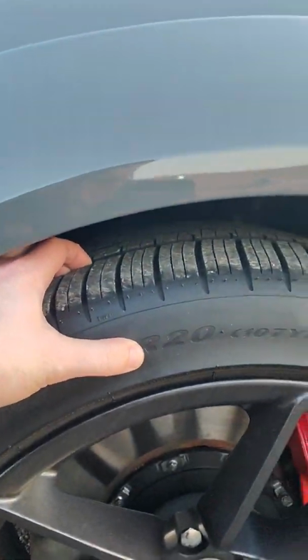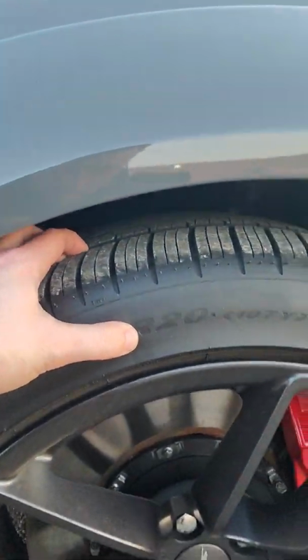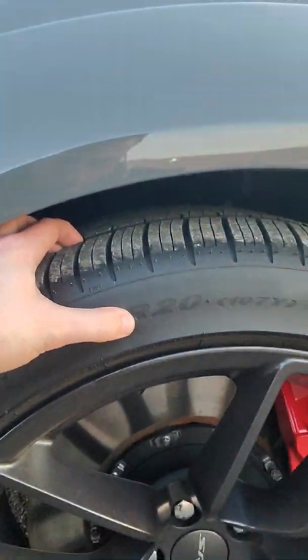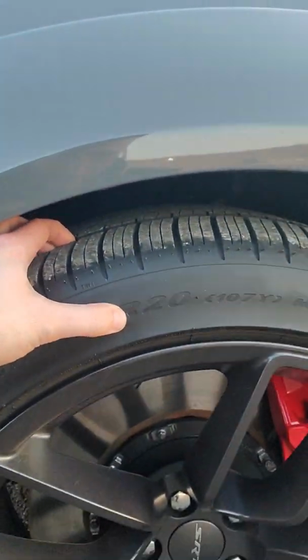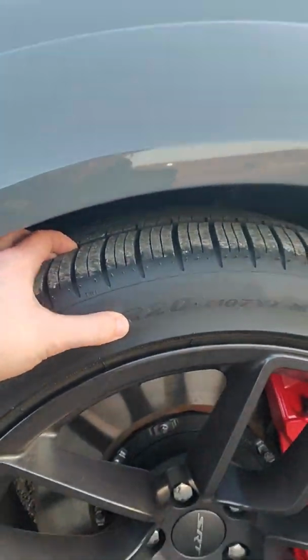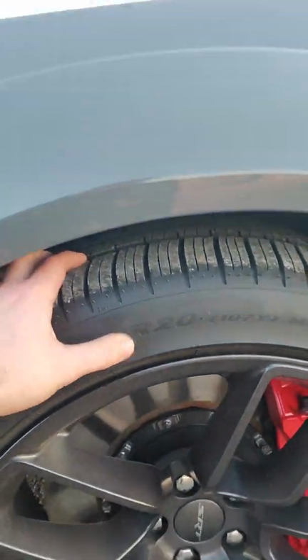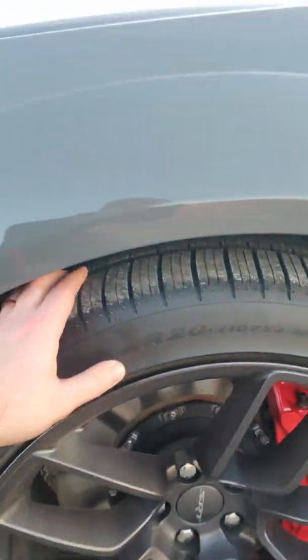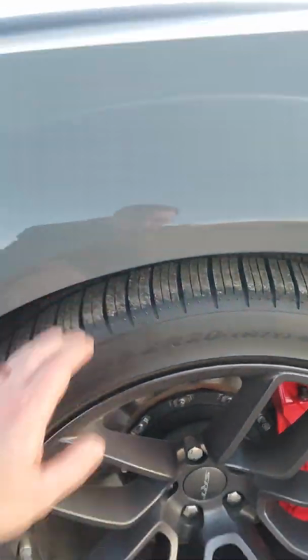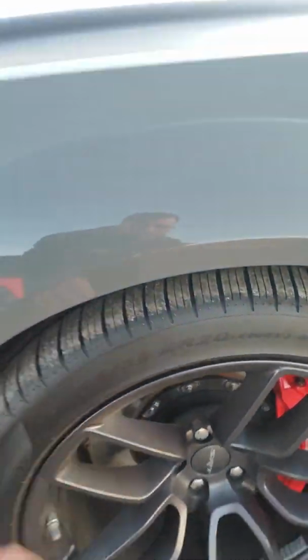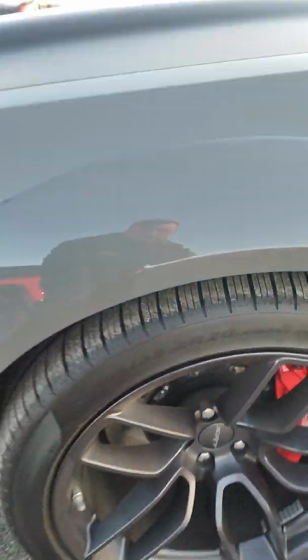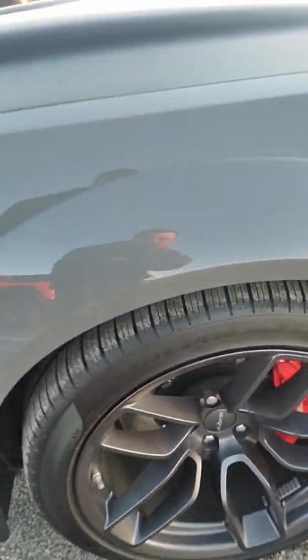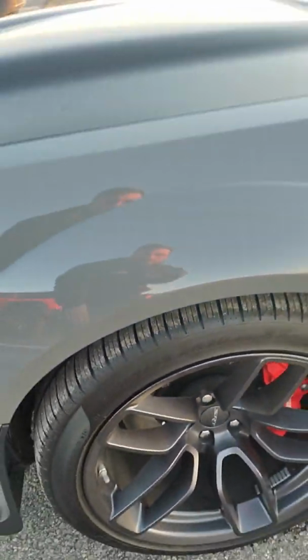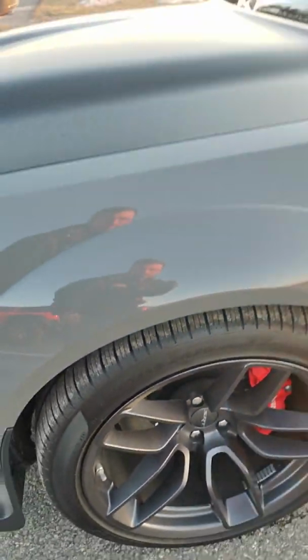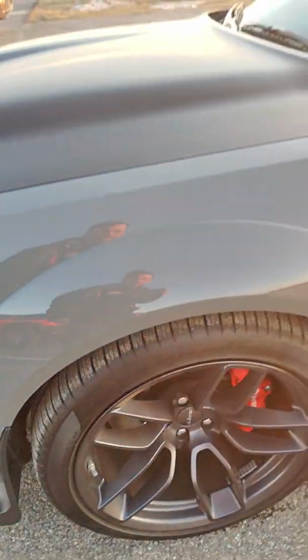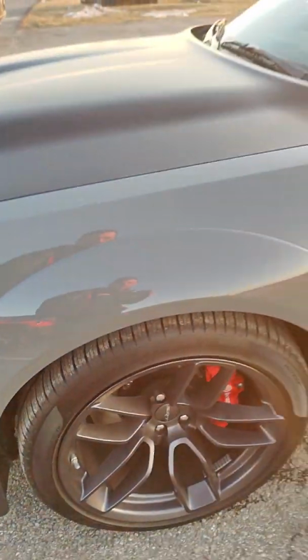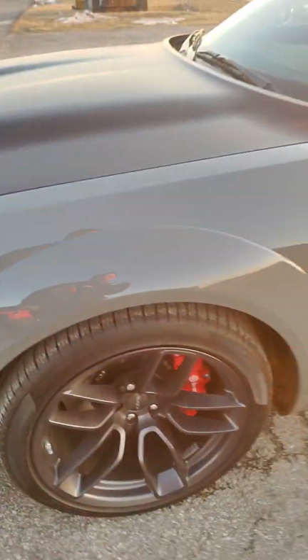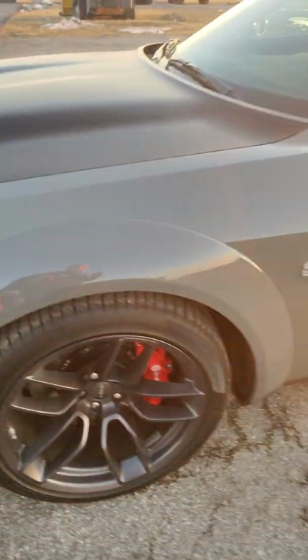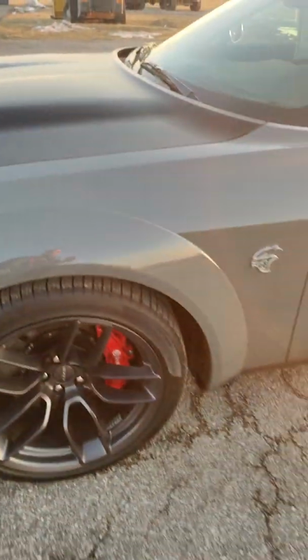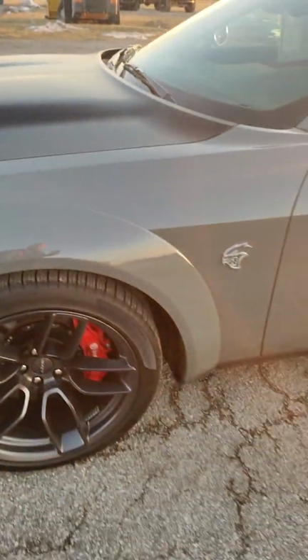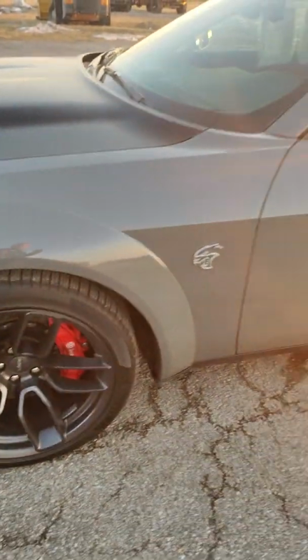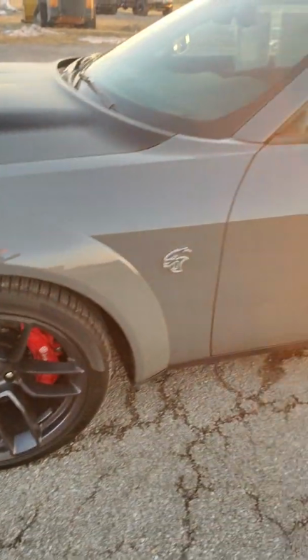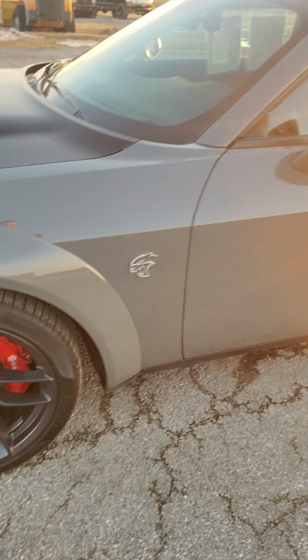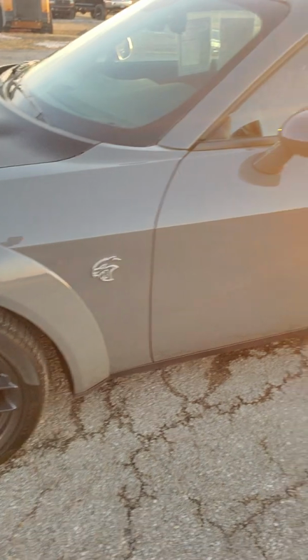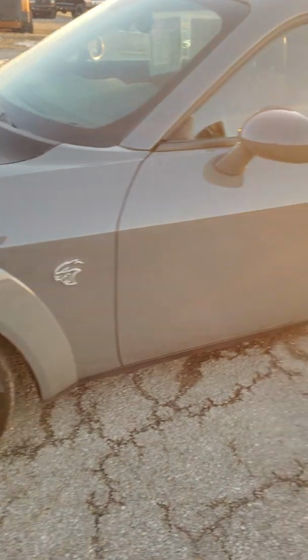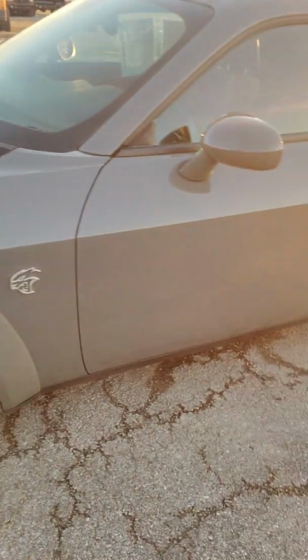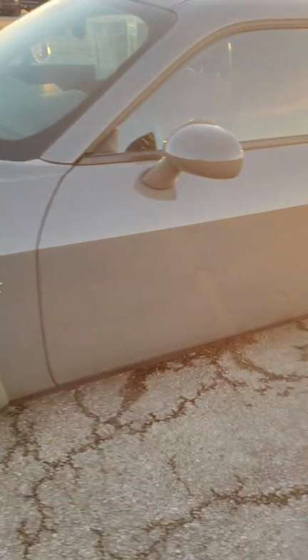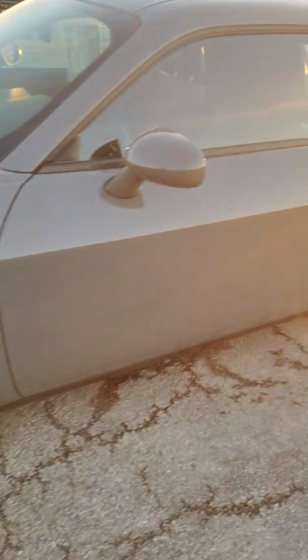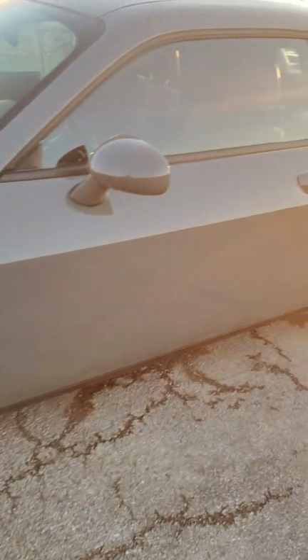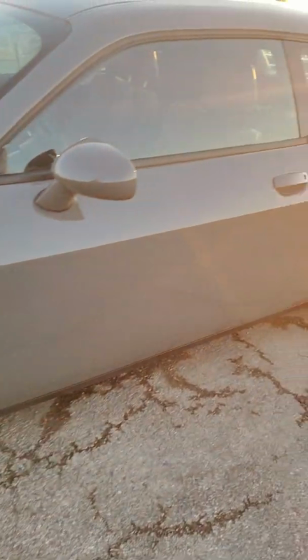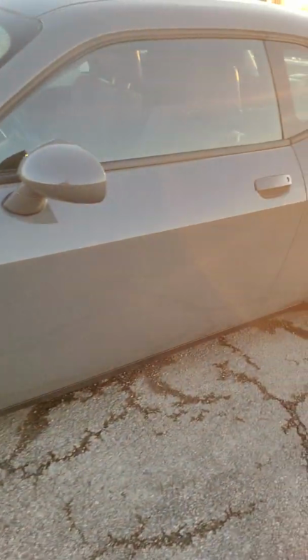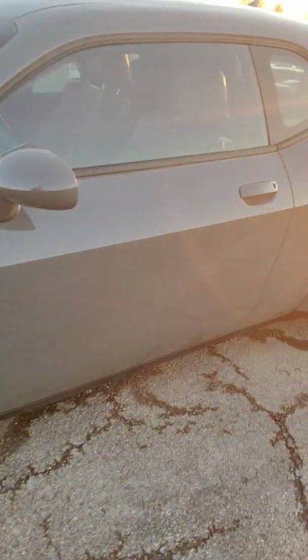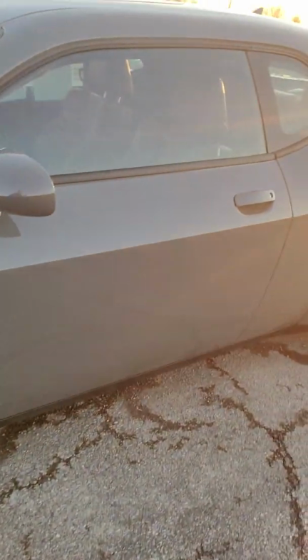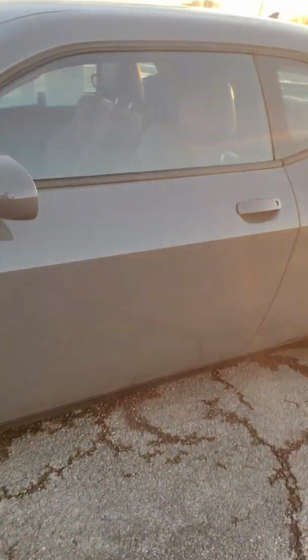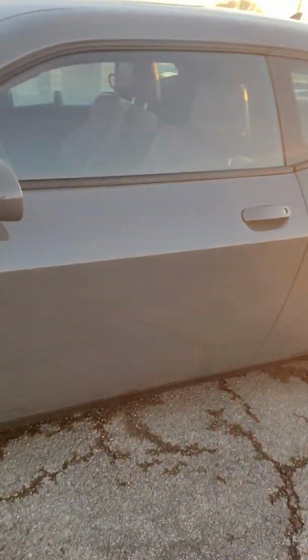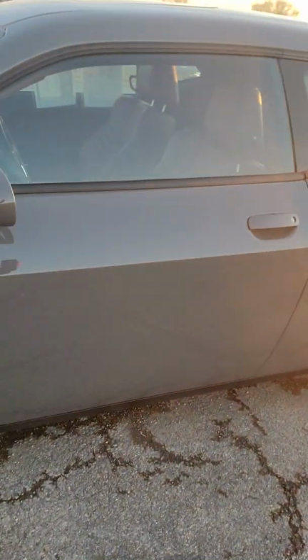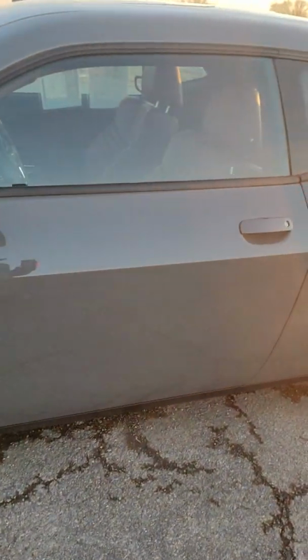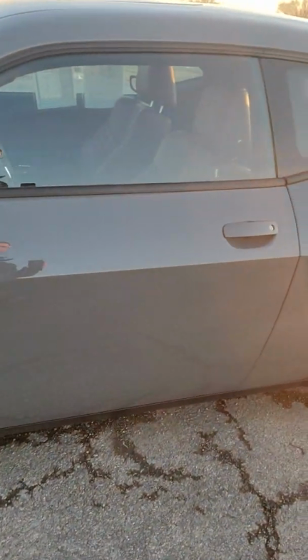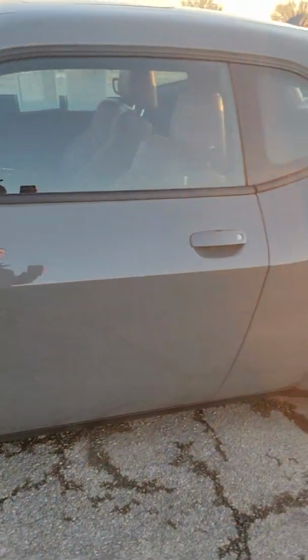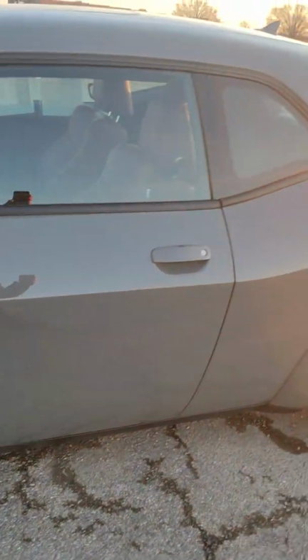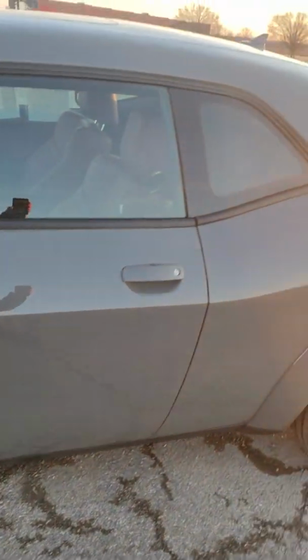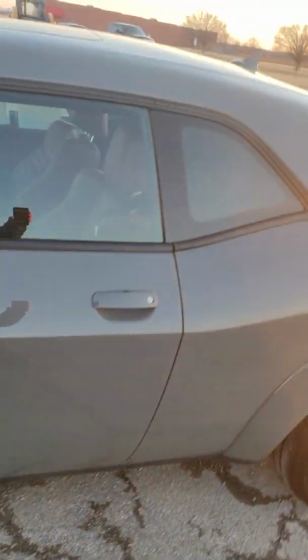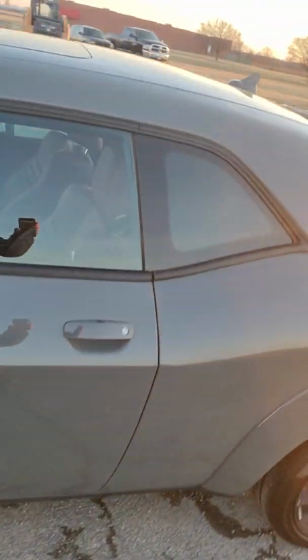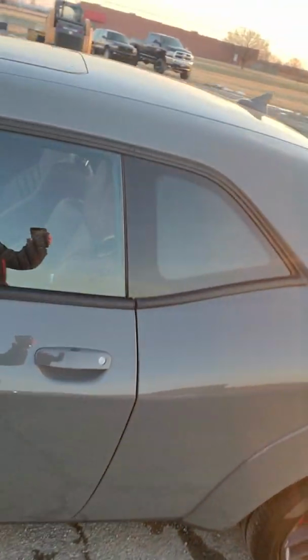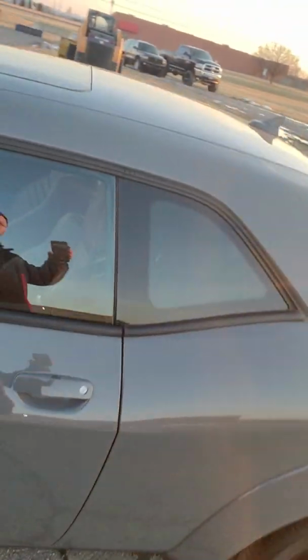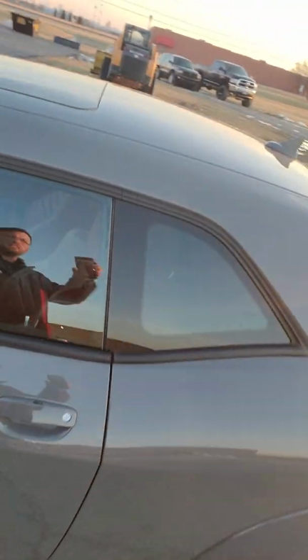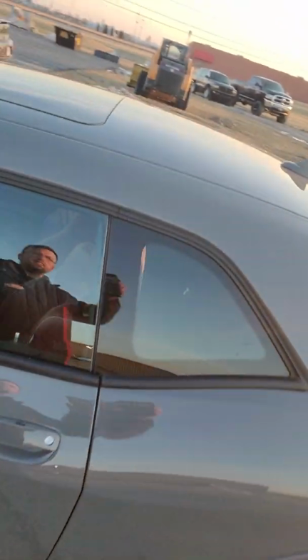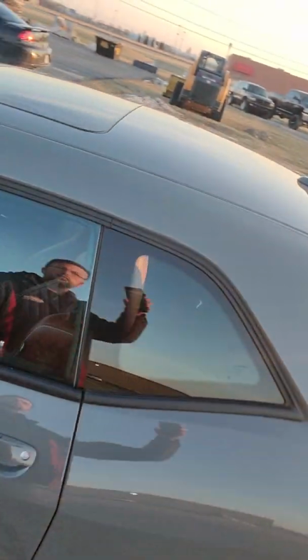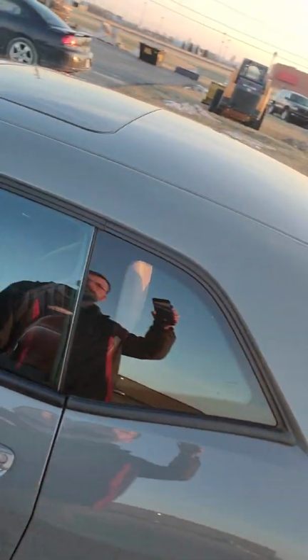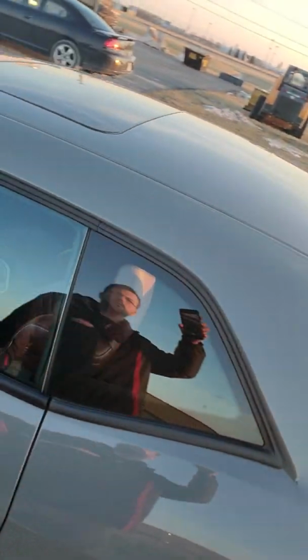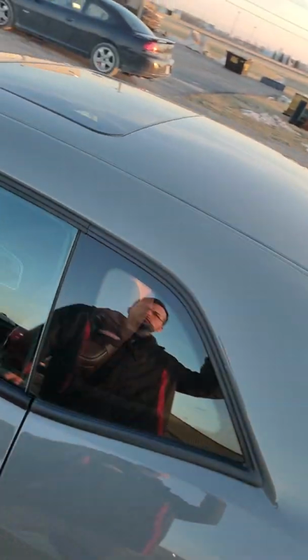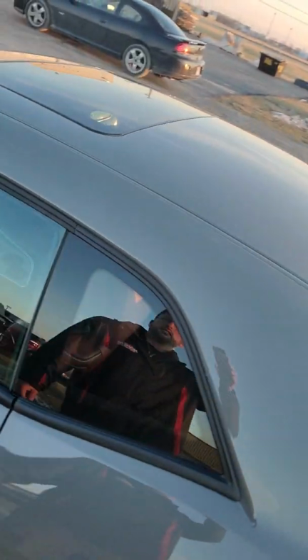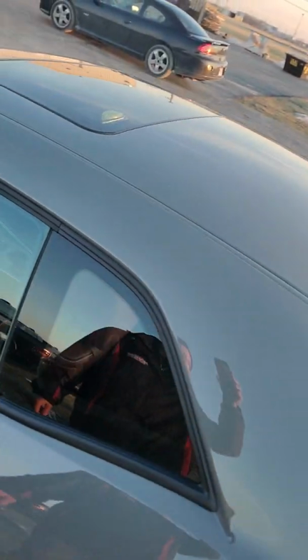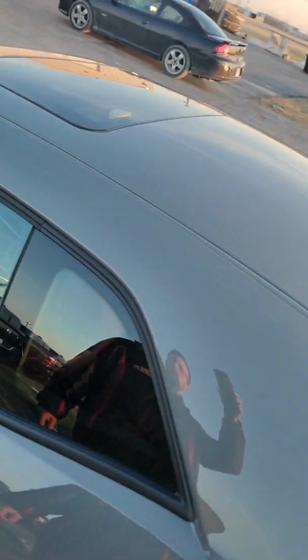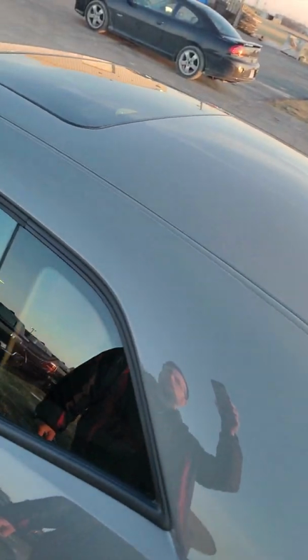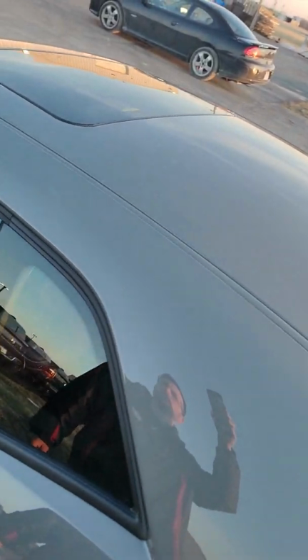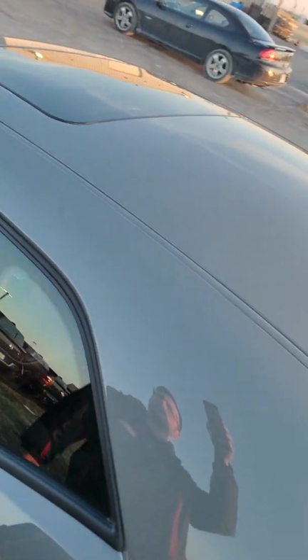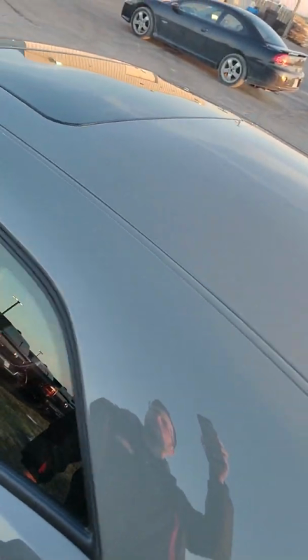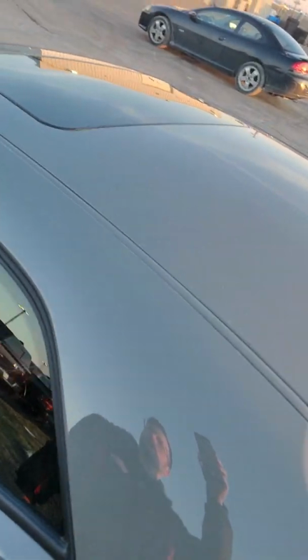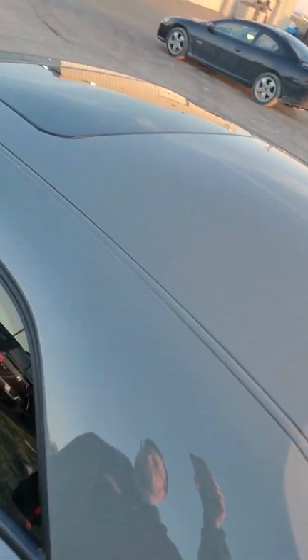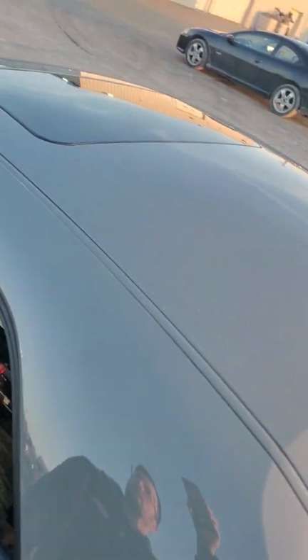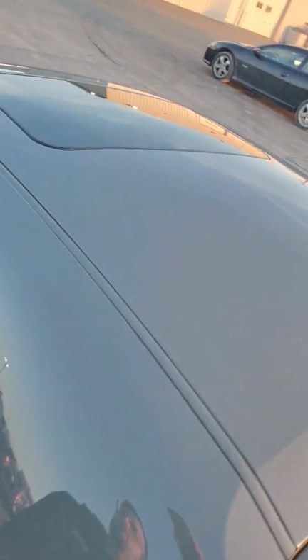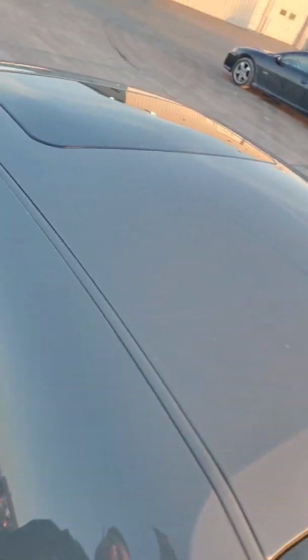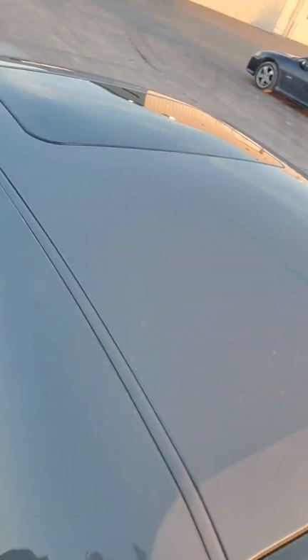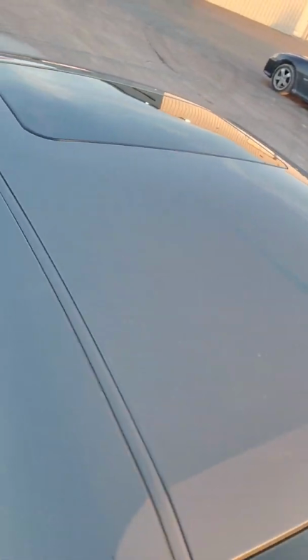I mean, it's only got 1,900 miles on it. I'll give you an idea as to what the top looks like here as well.